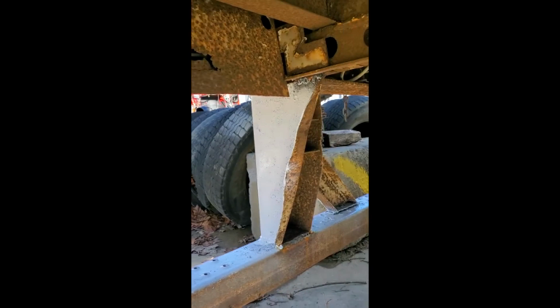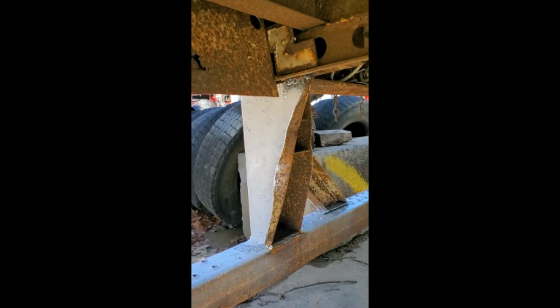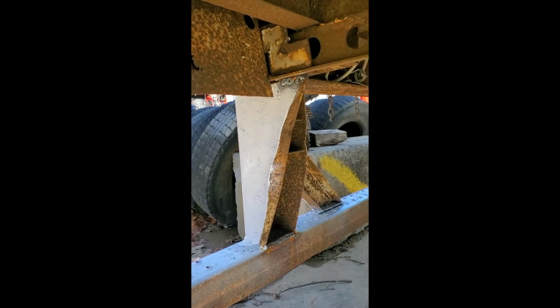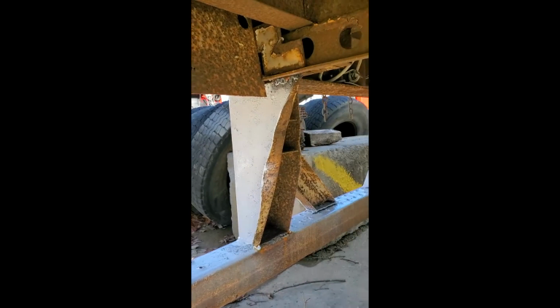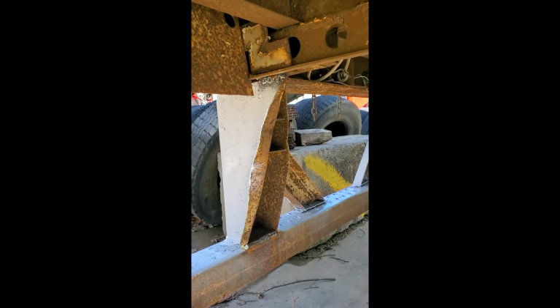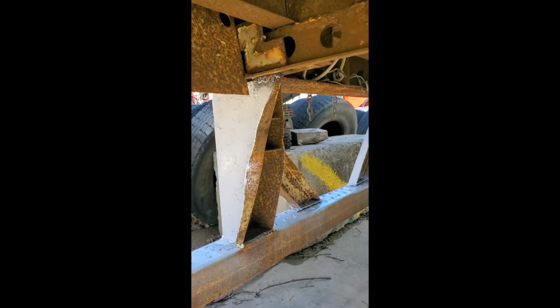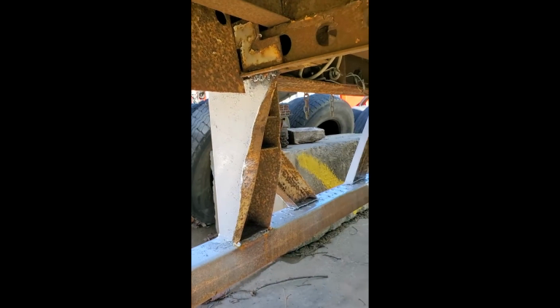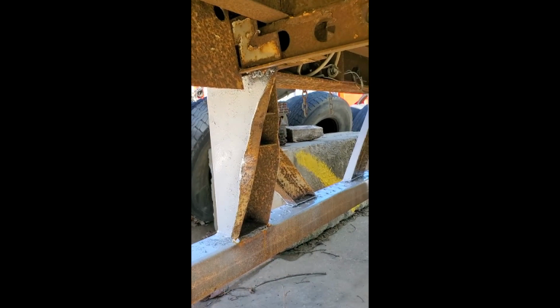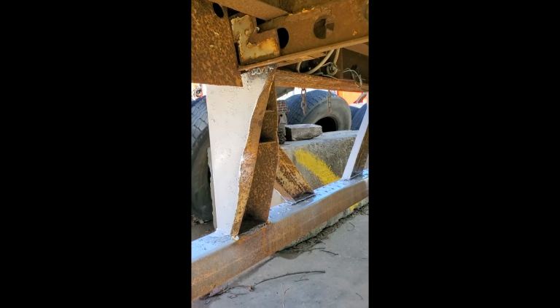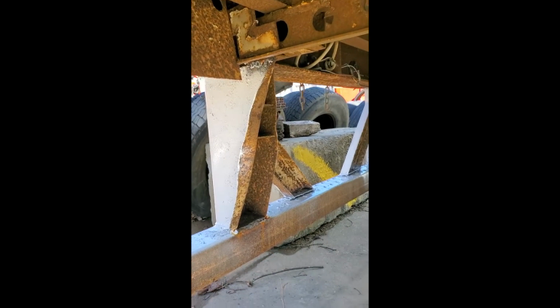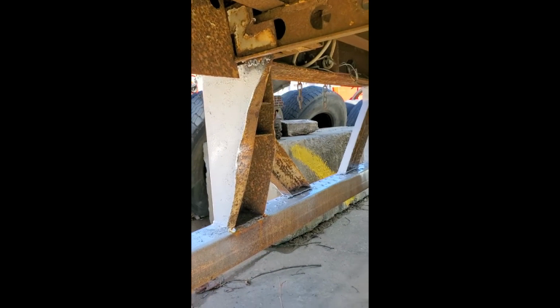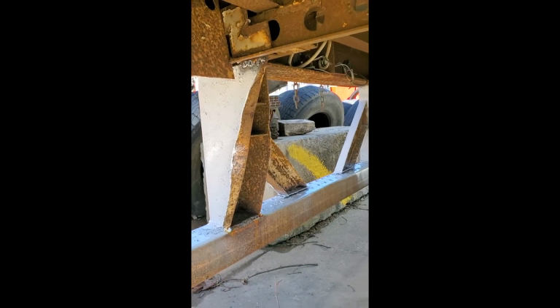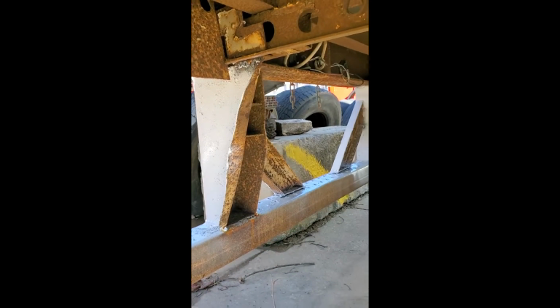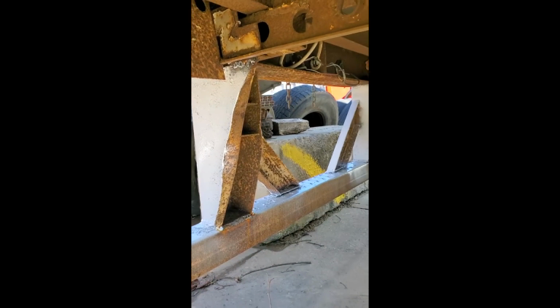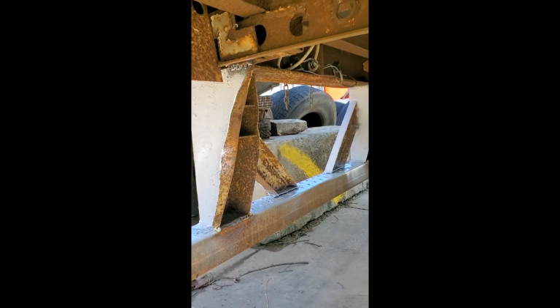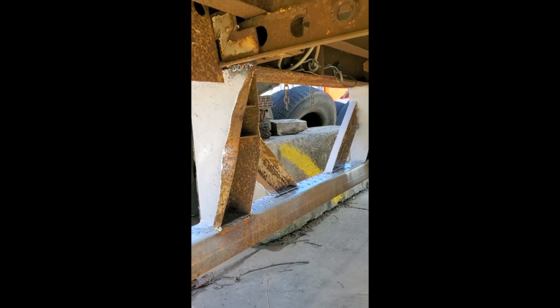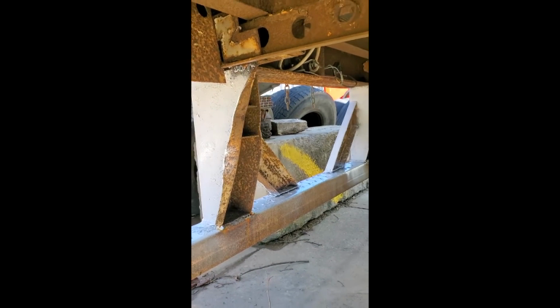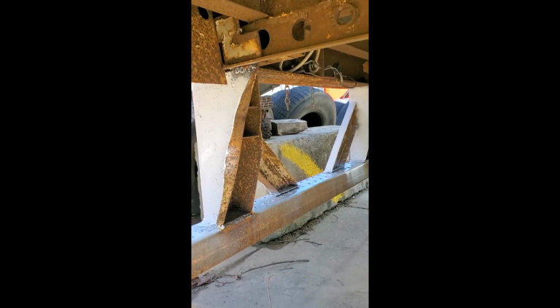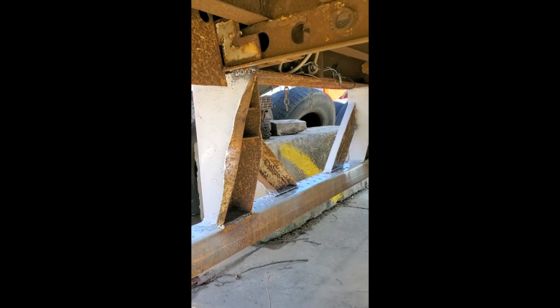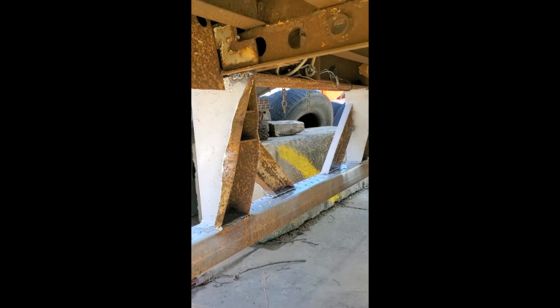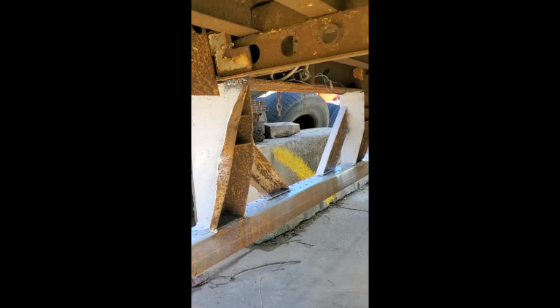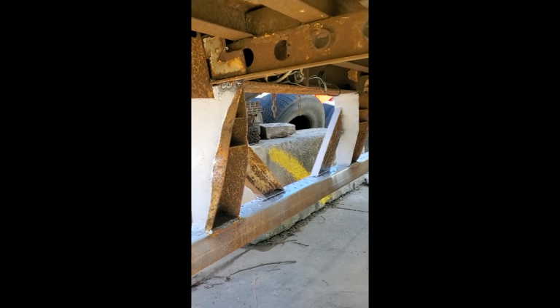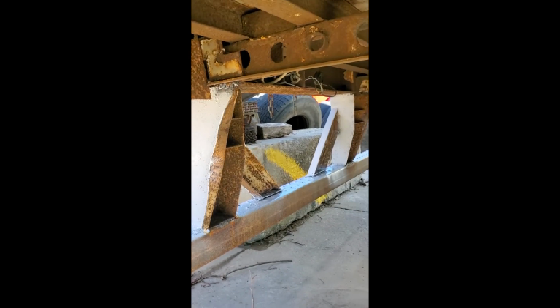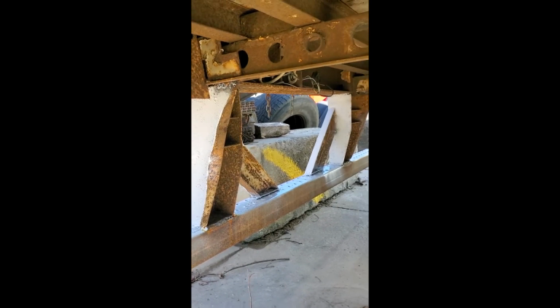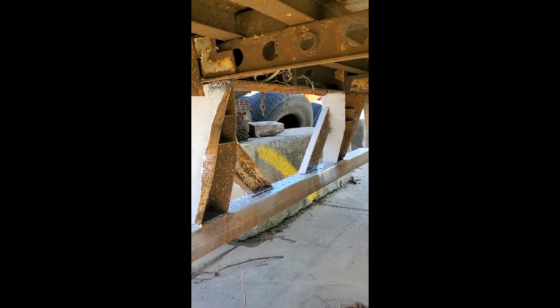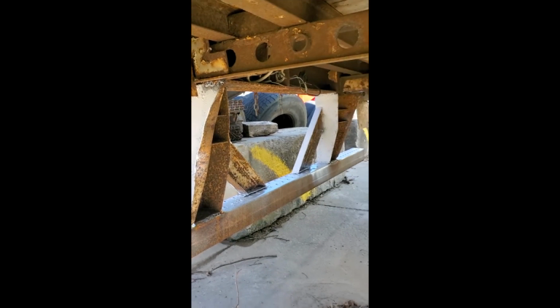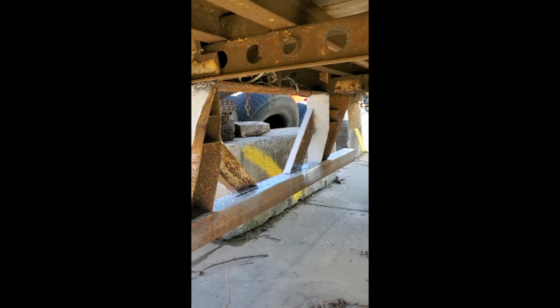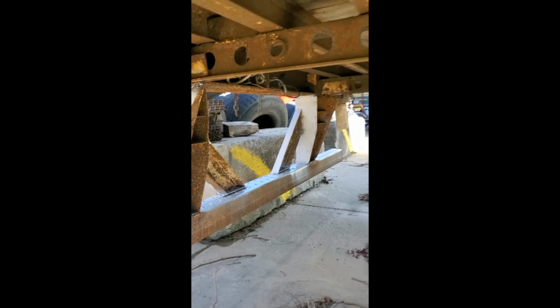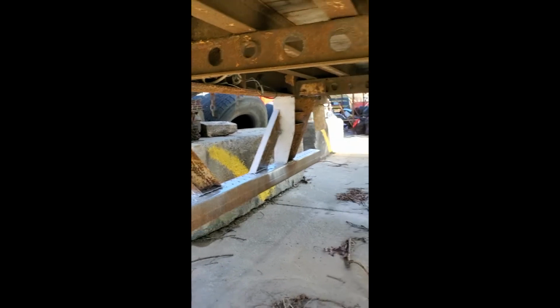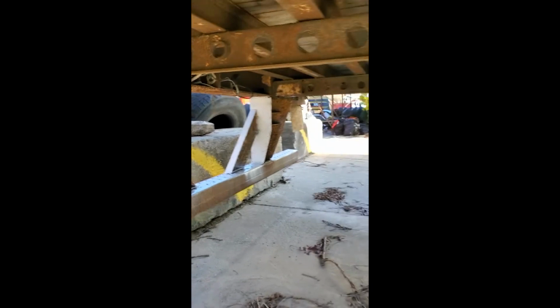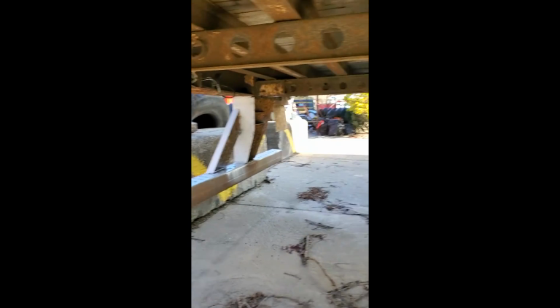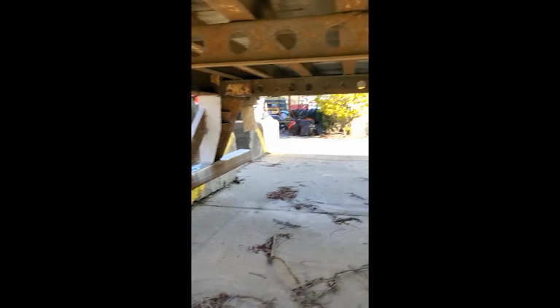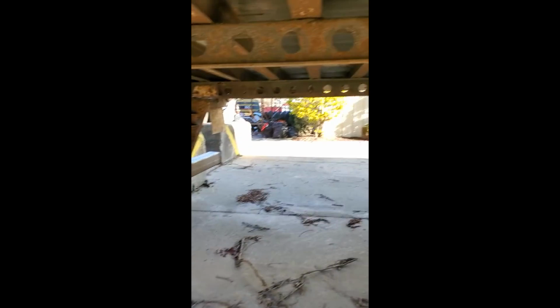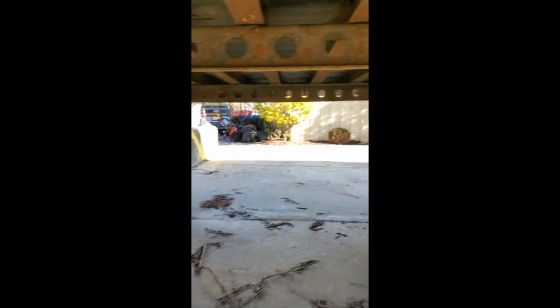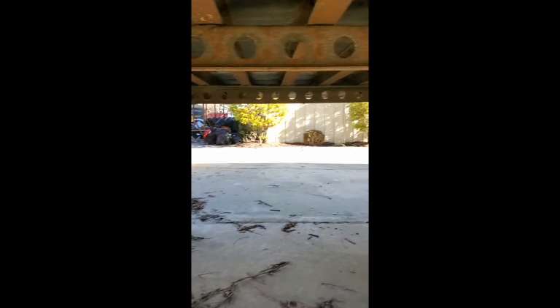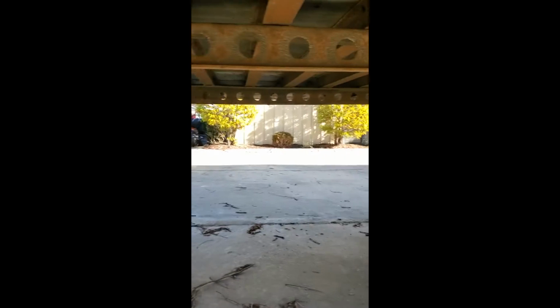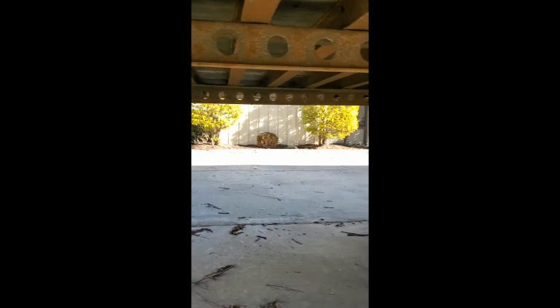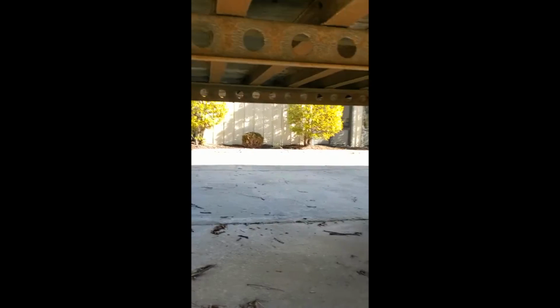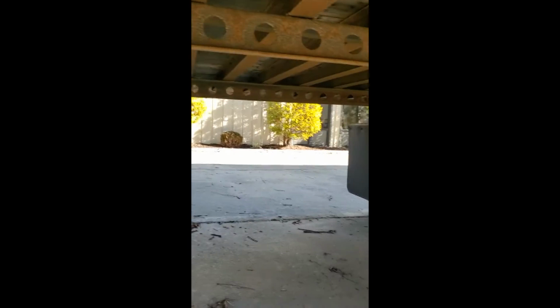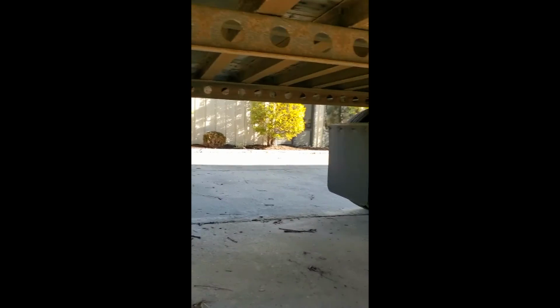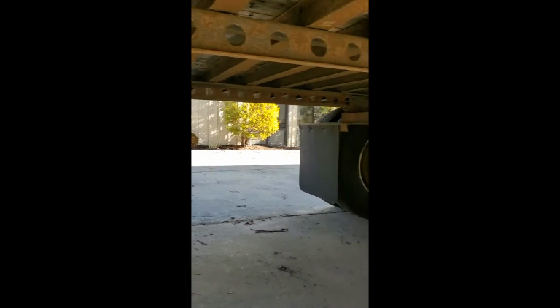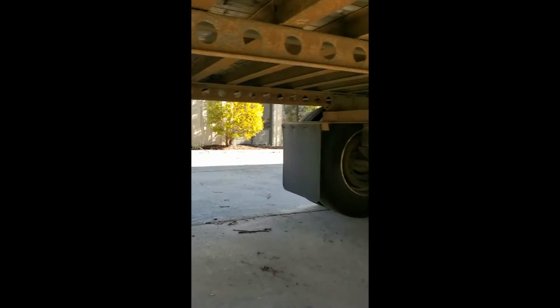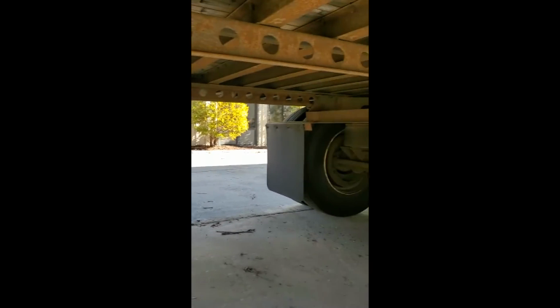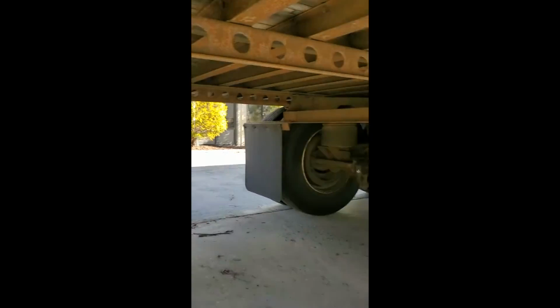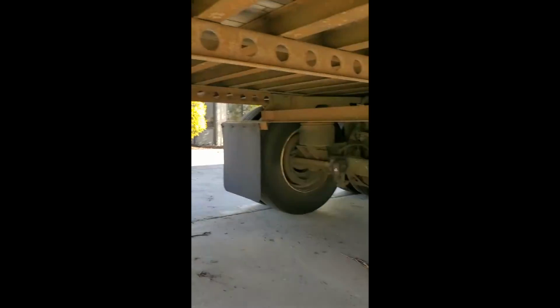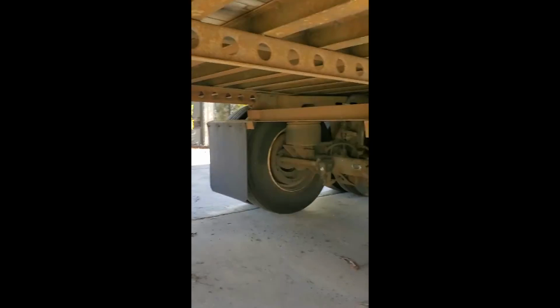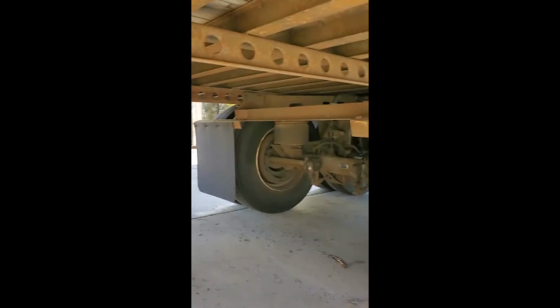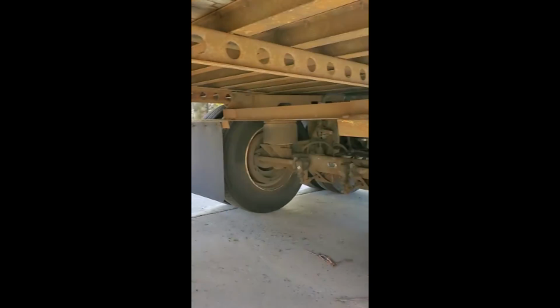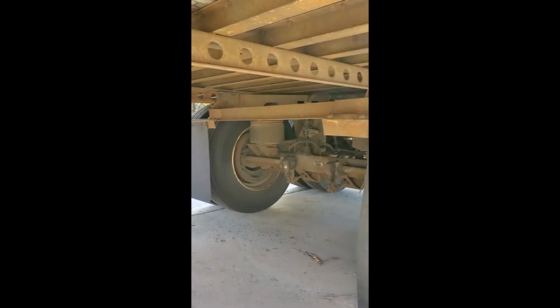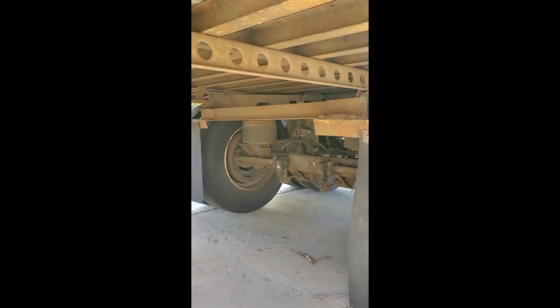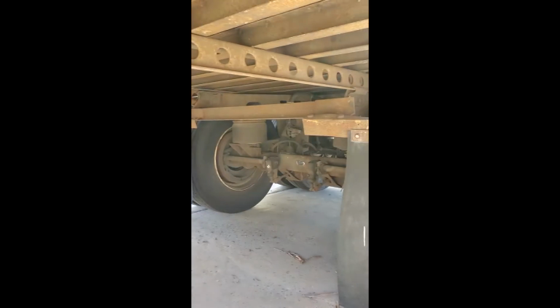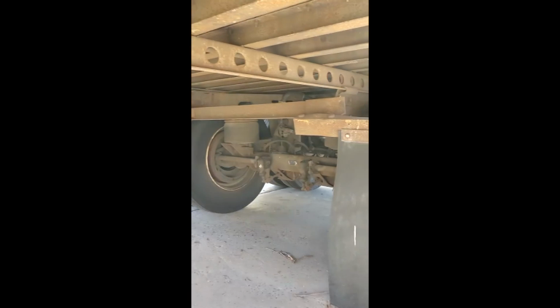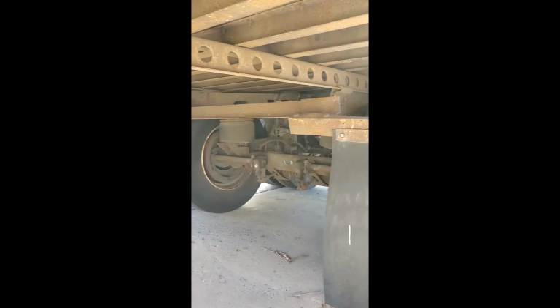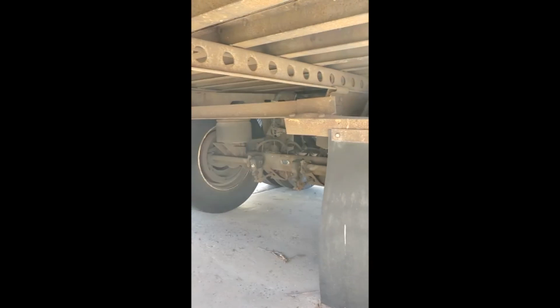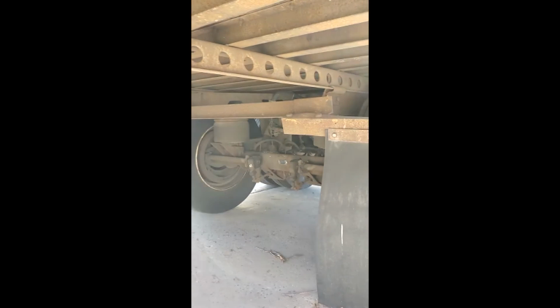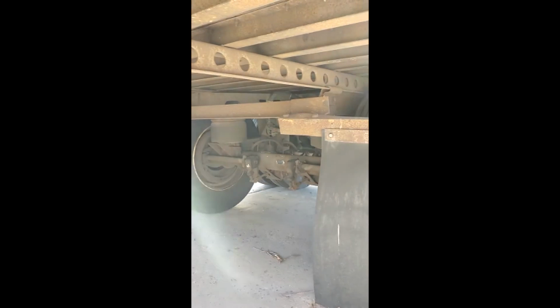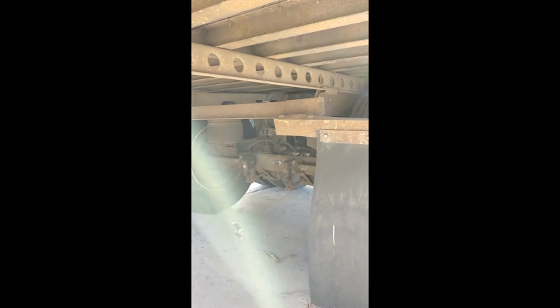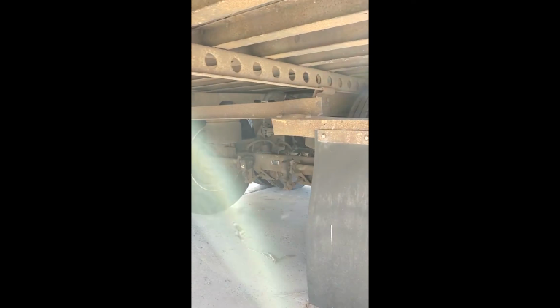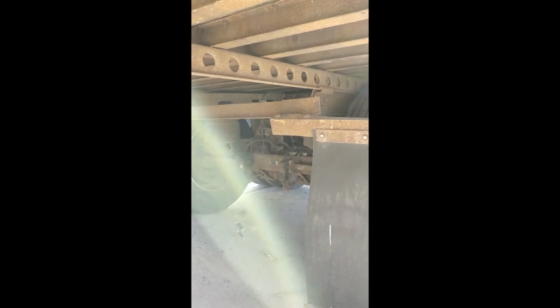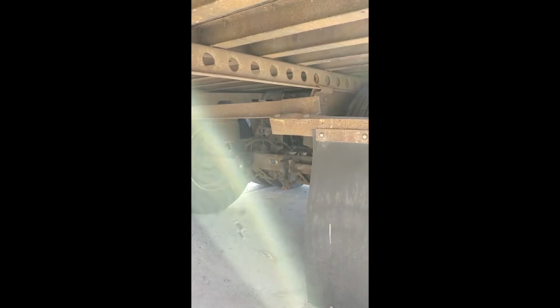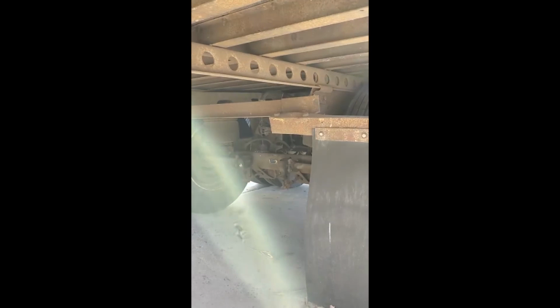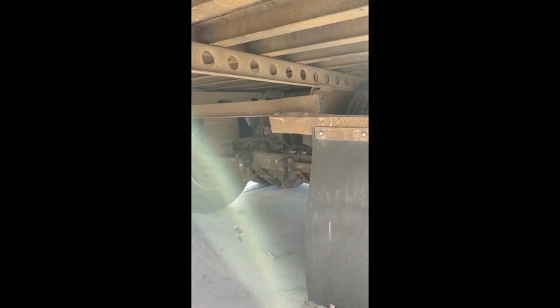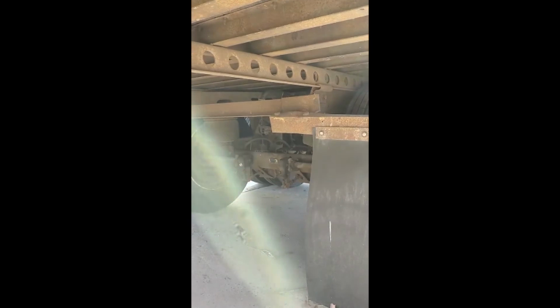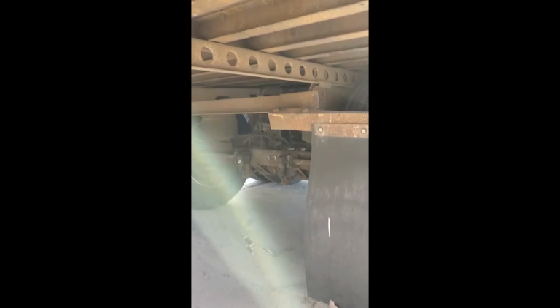The bumper's bent a little bit, but it's solid. Here's the rest of it under here.